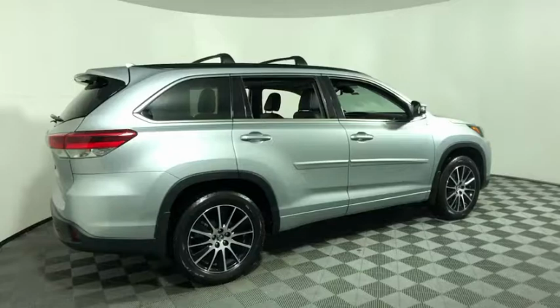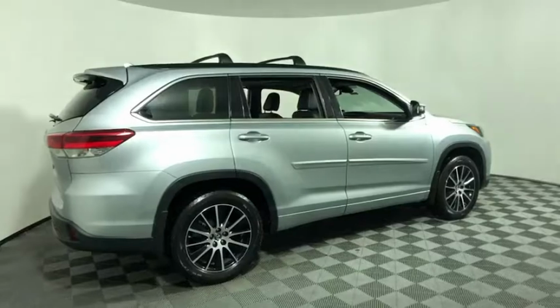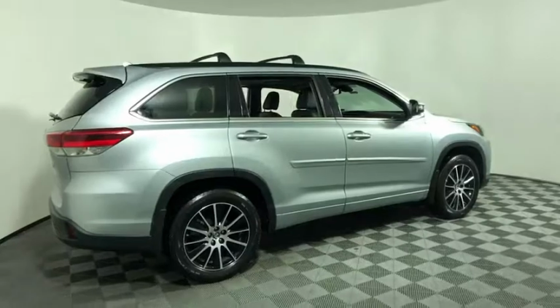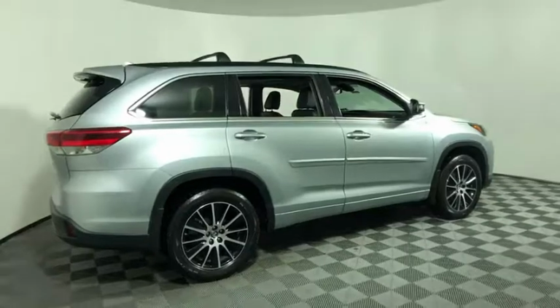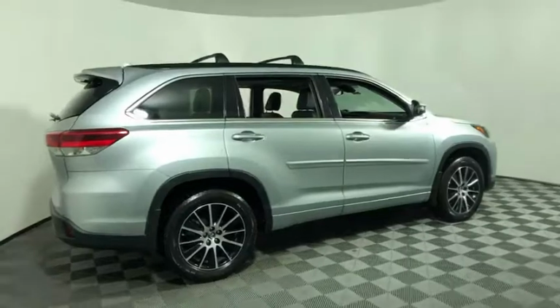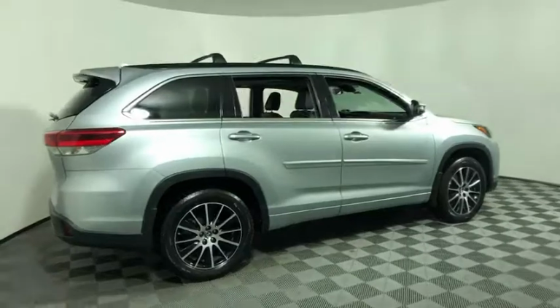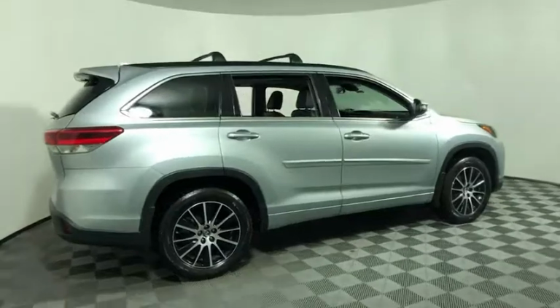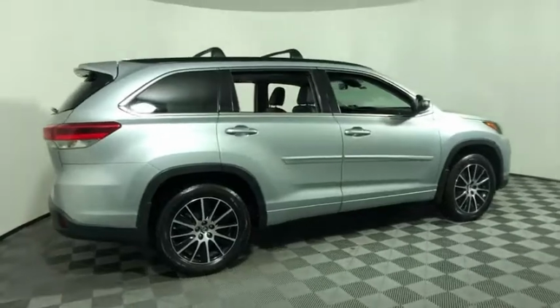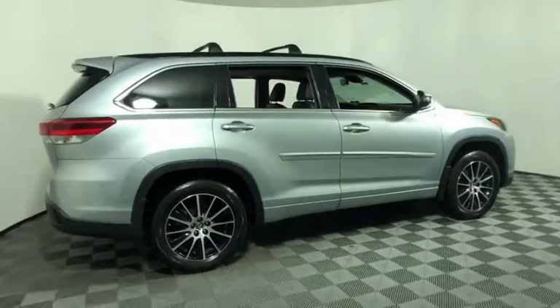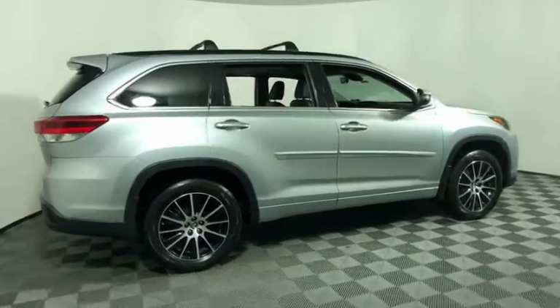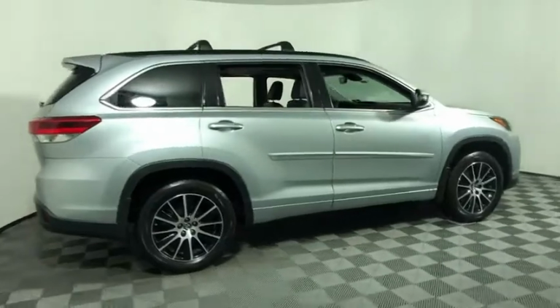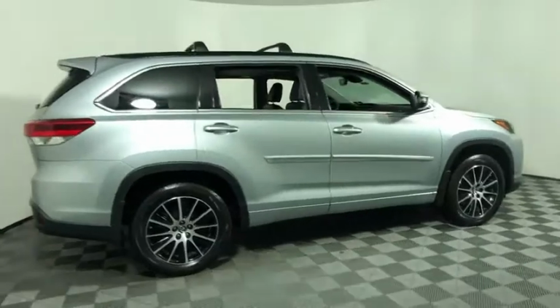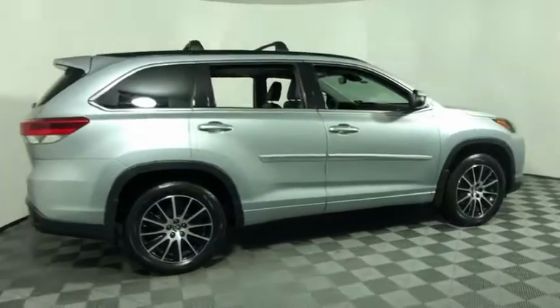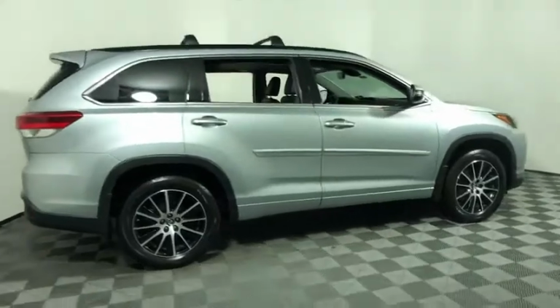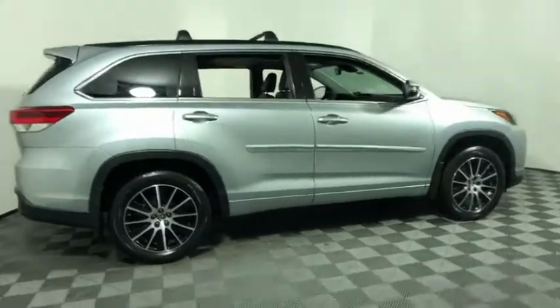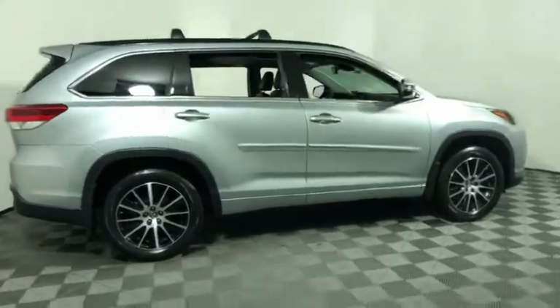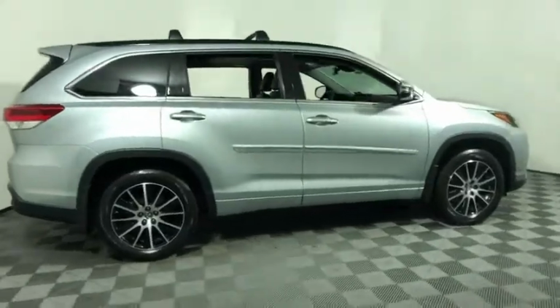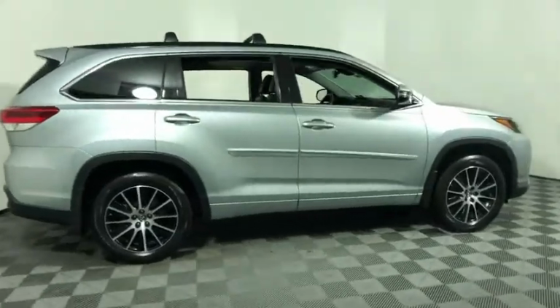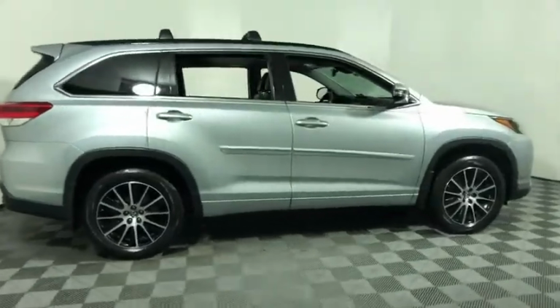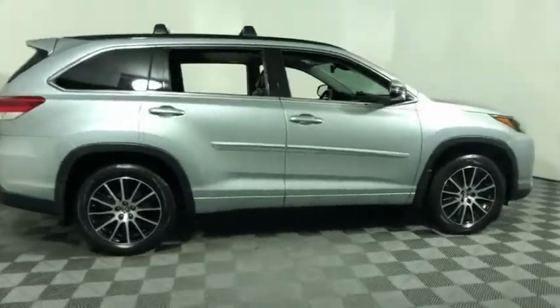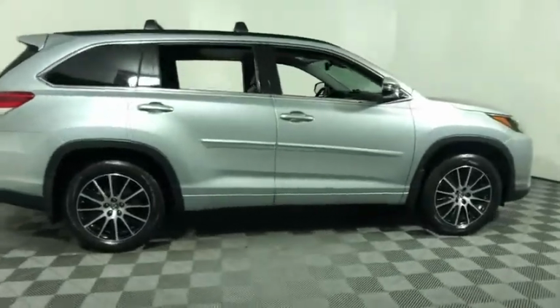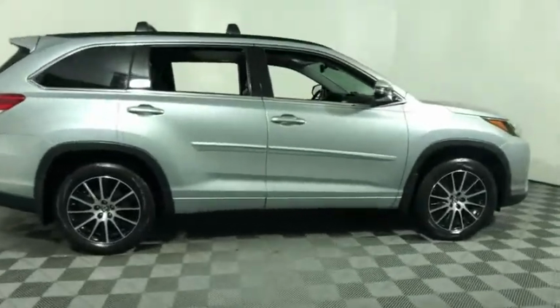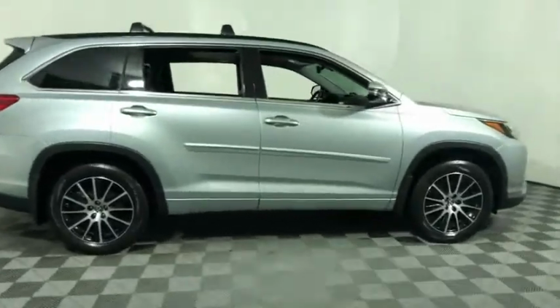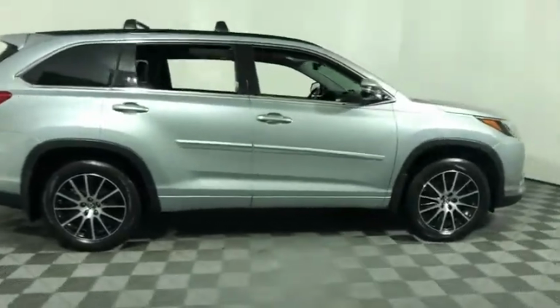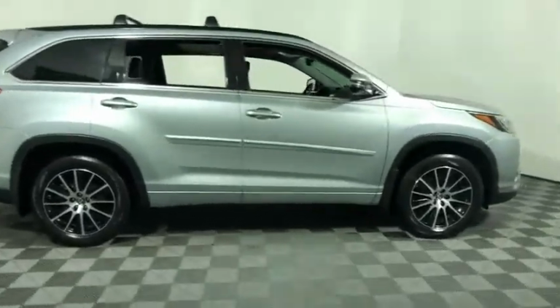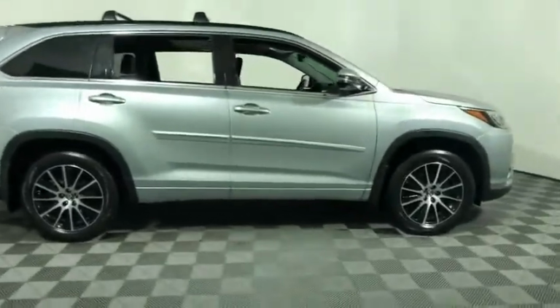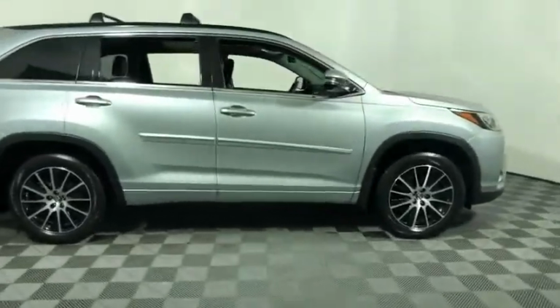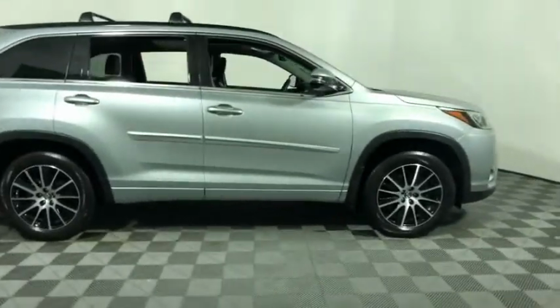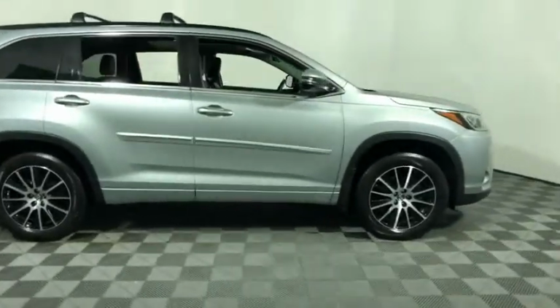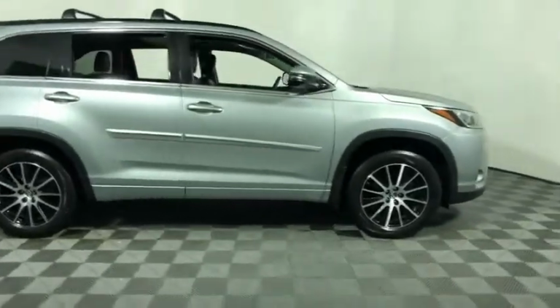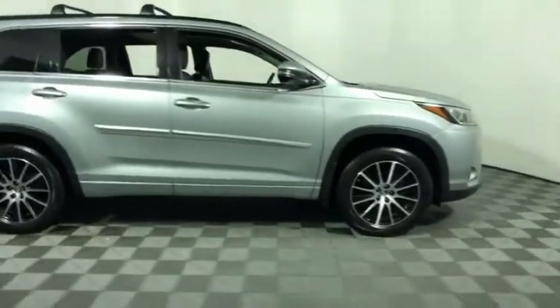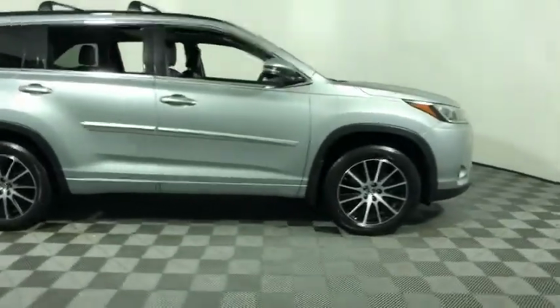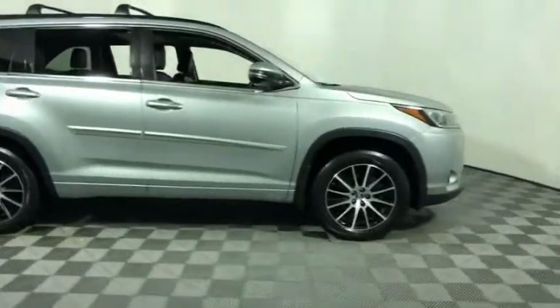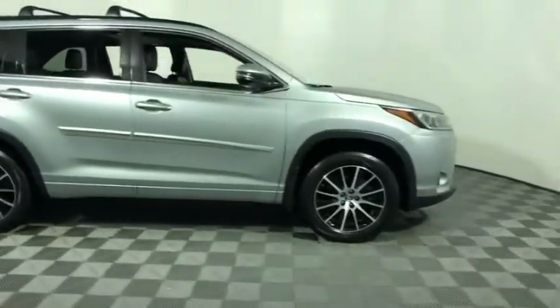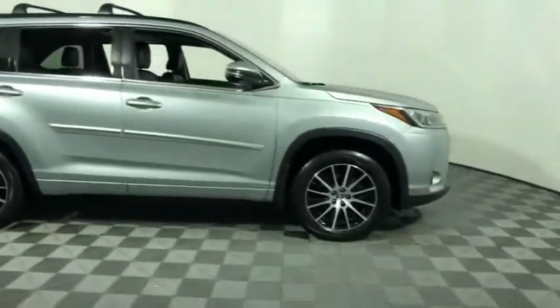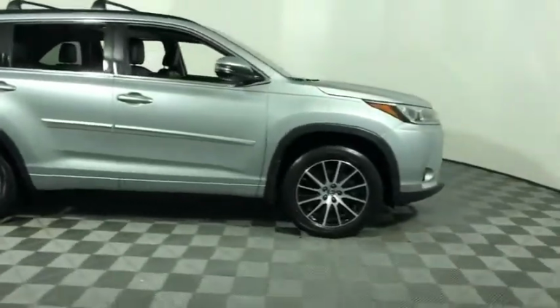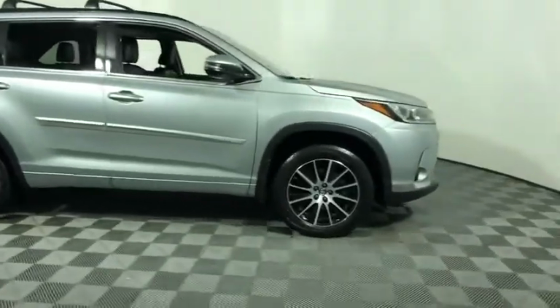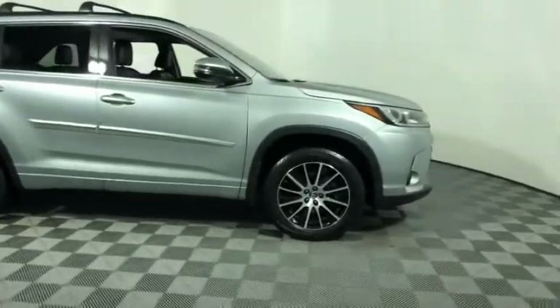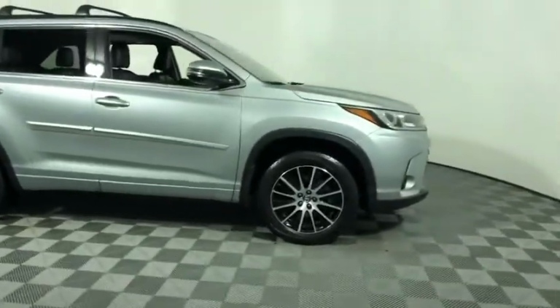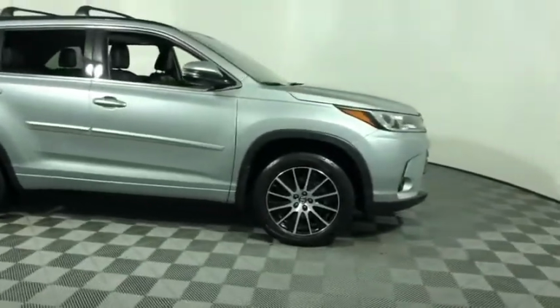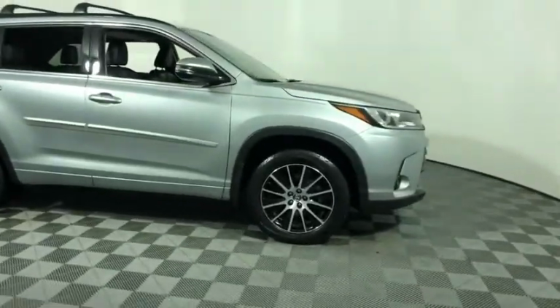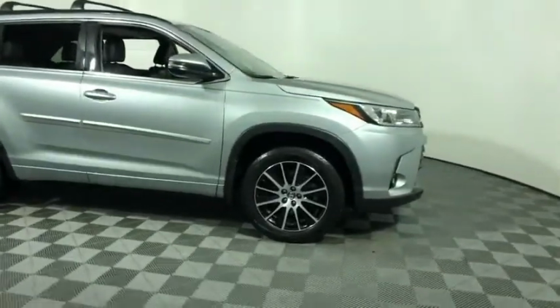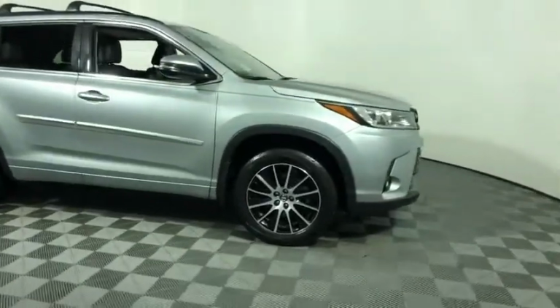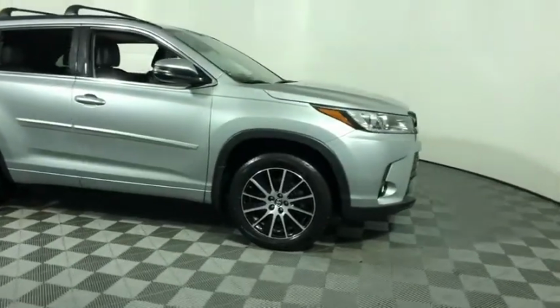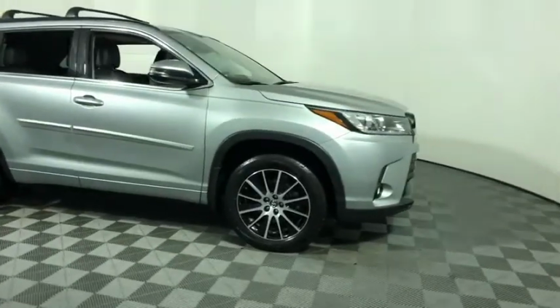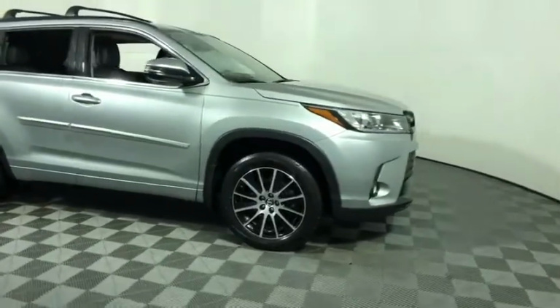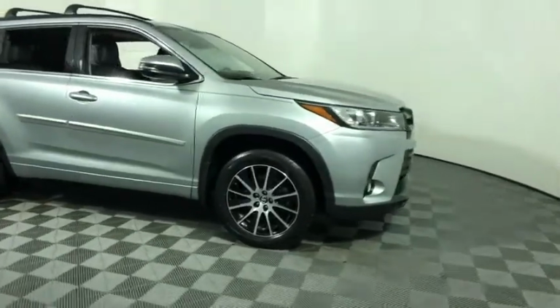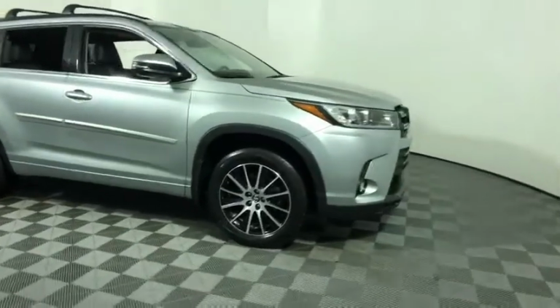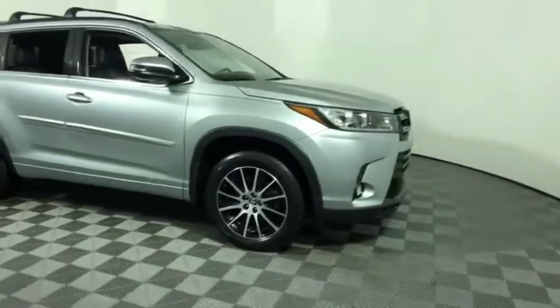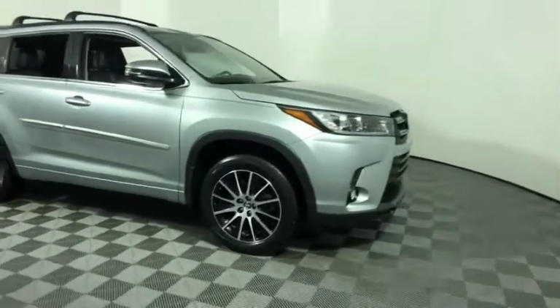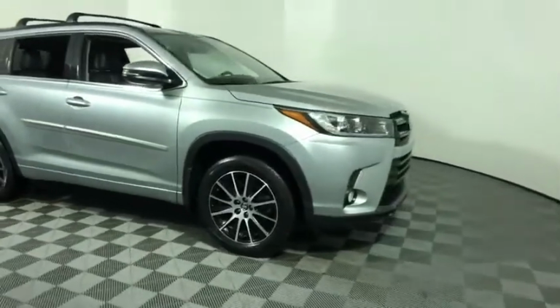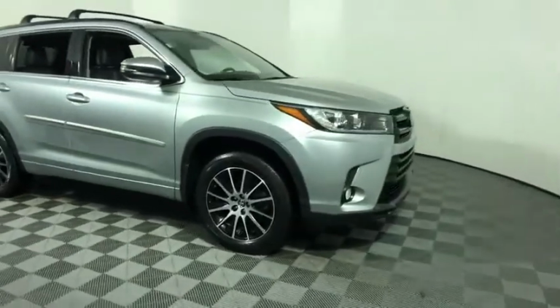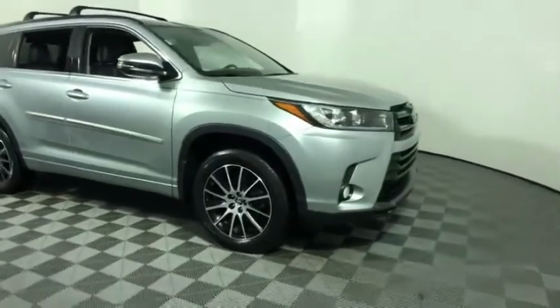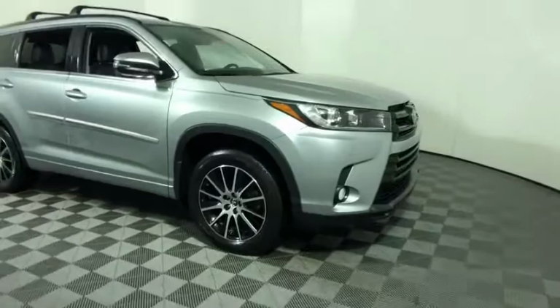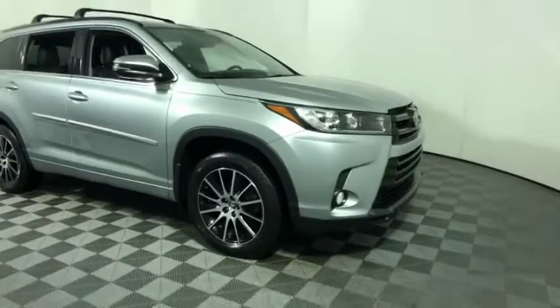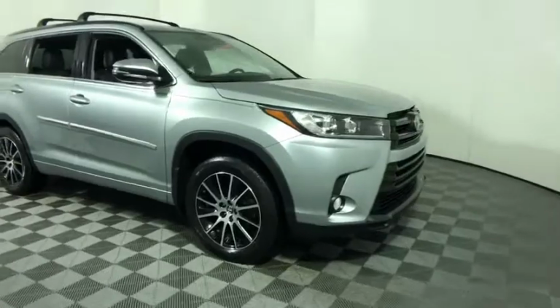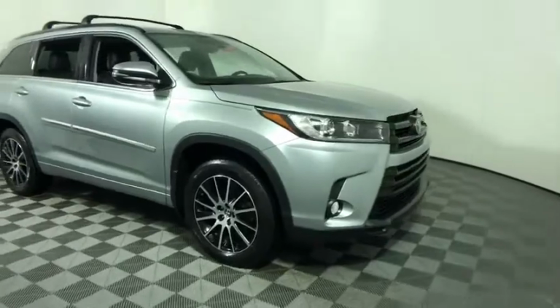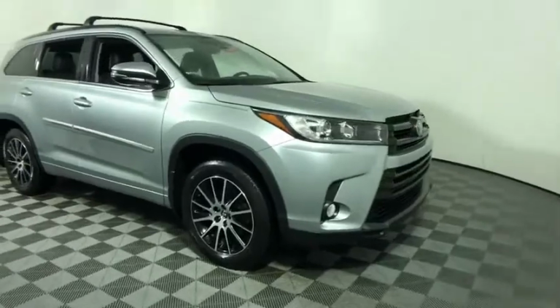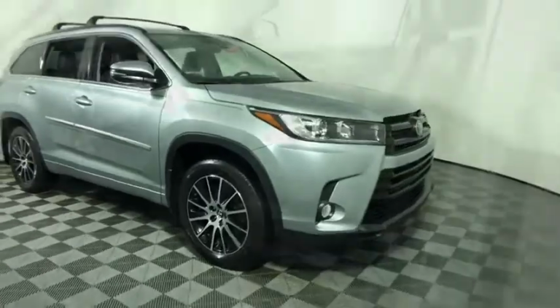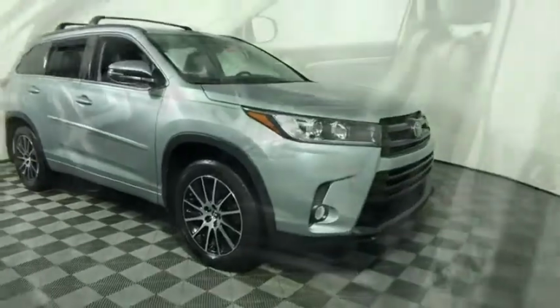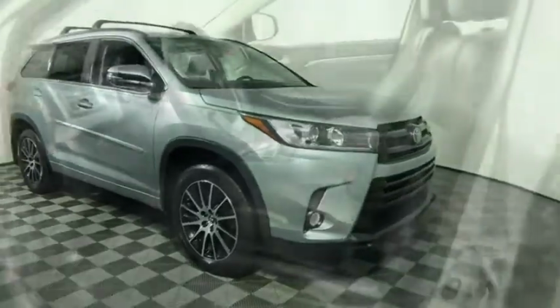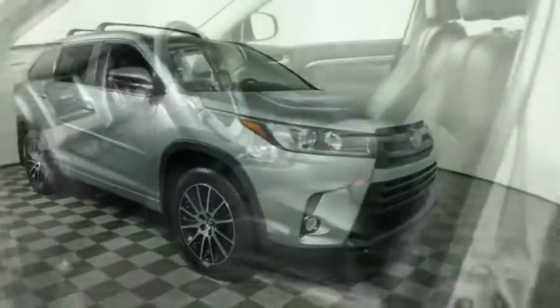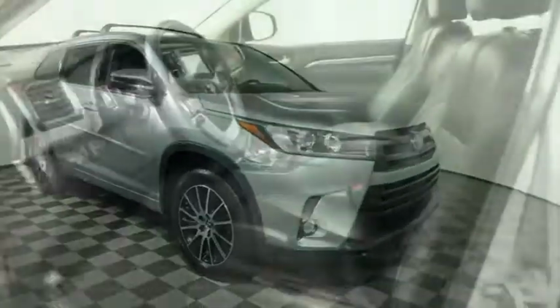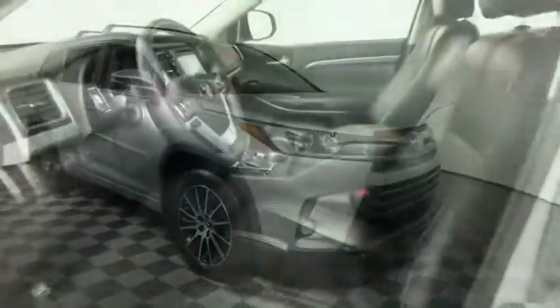Come test drive the 2017 Toyota Highlander. The Highlander is the SUV that's thought of everything.